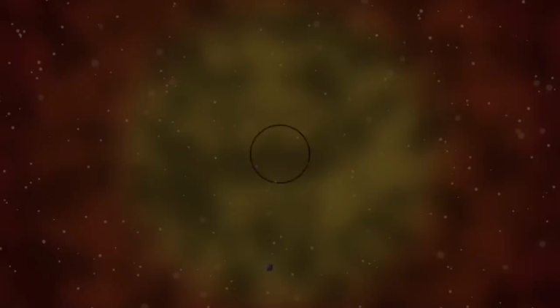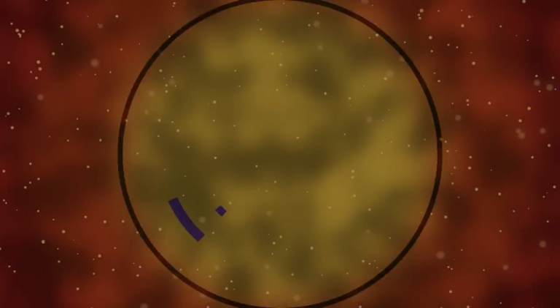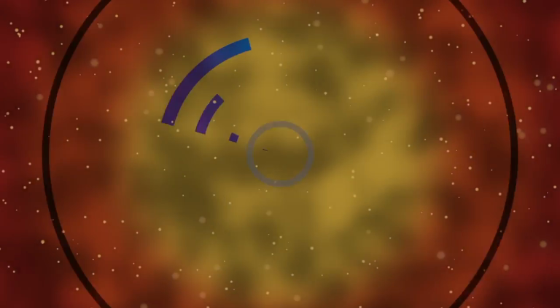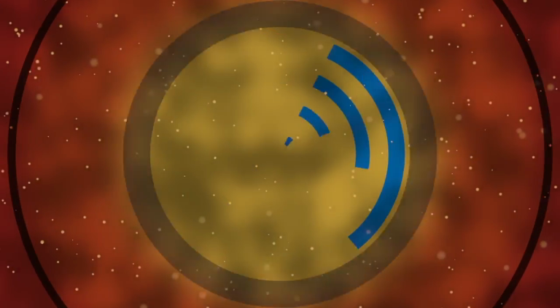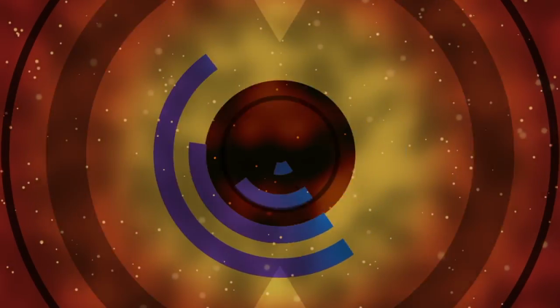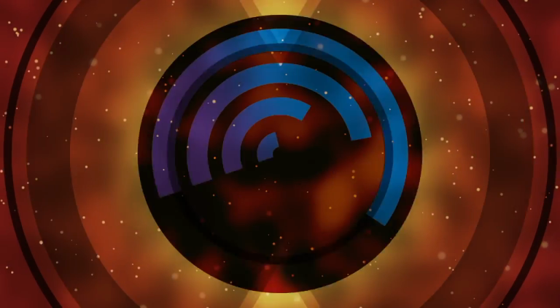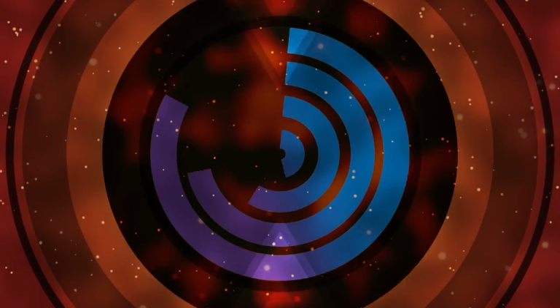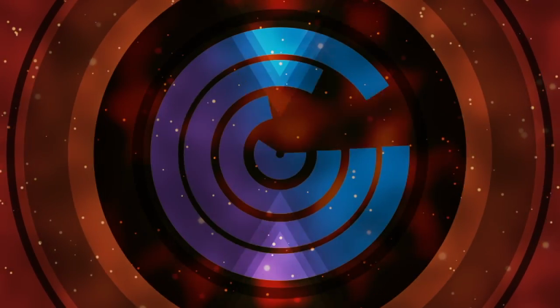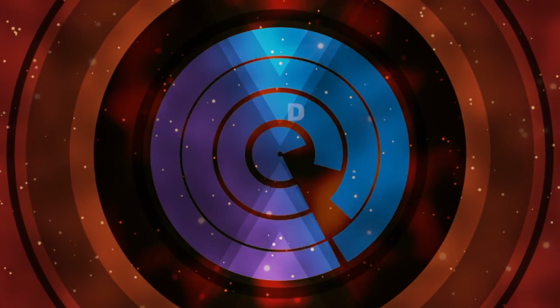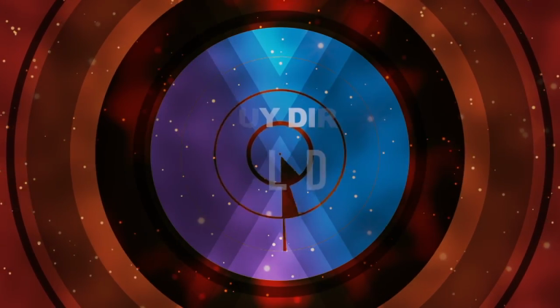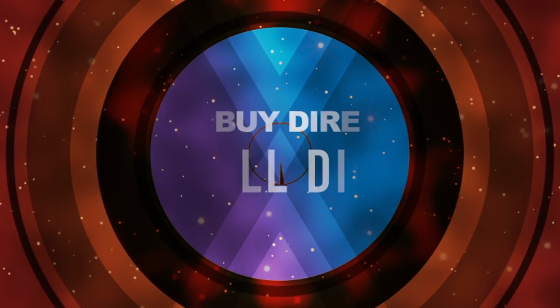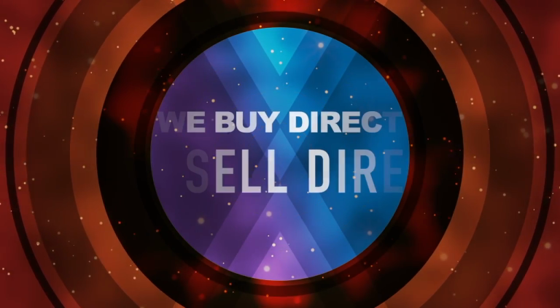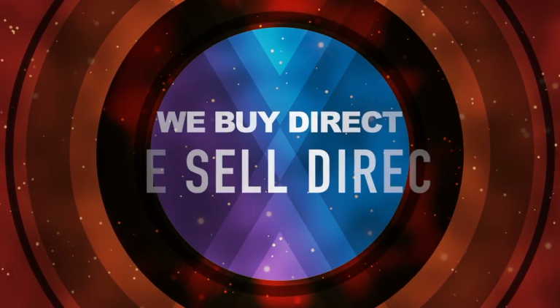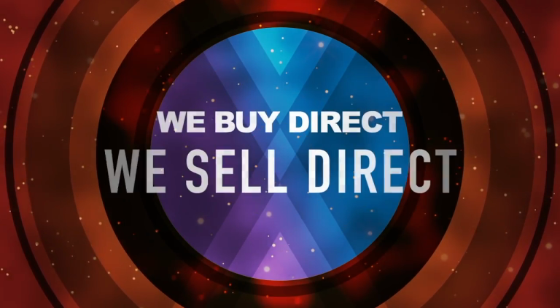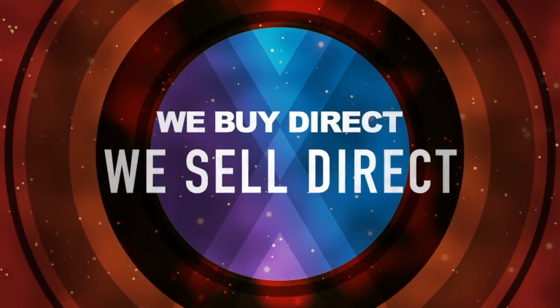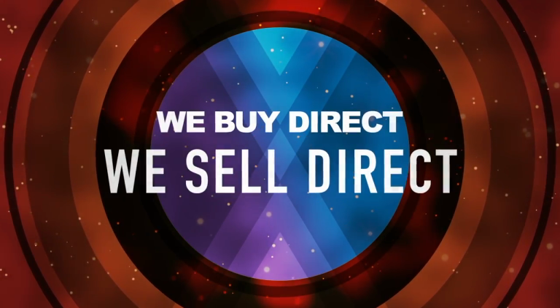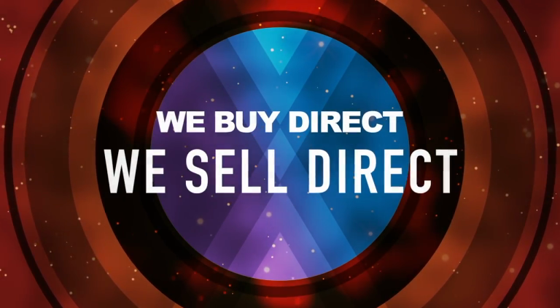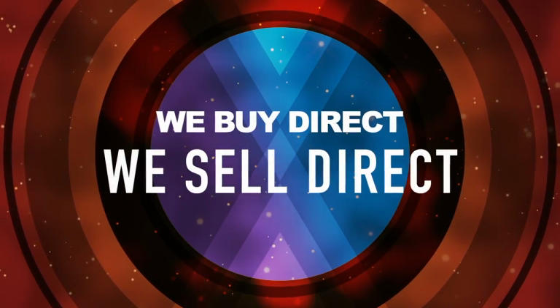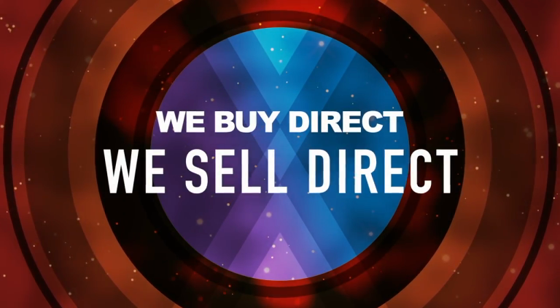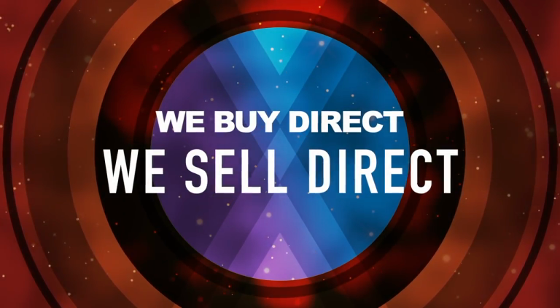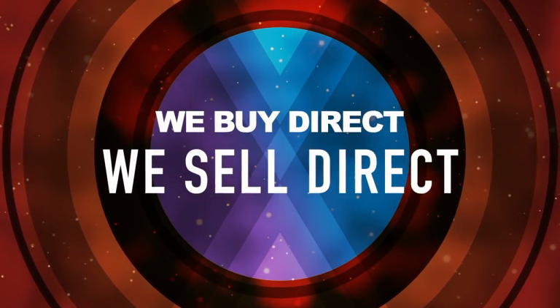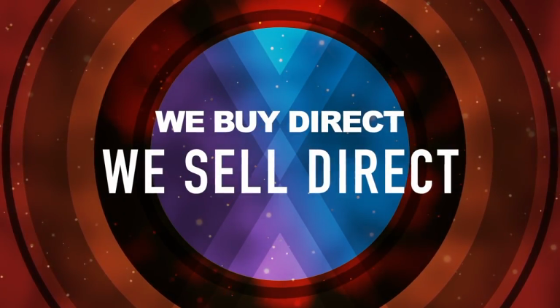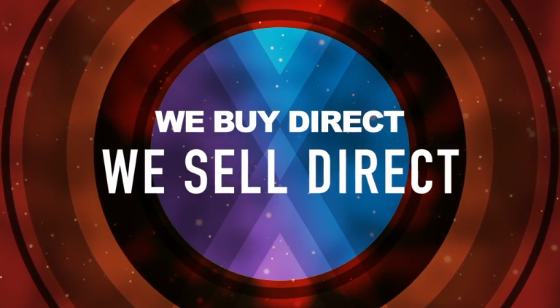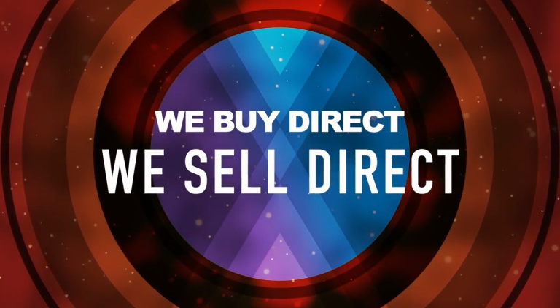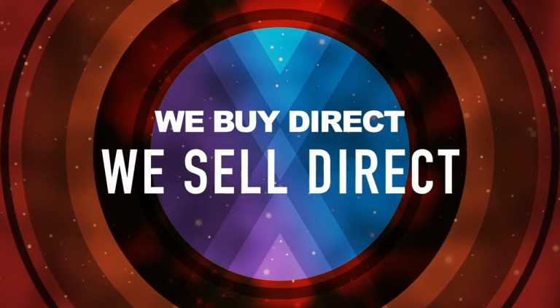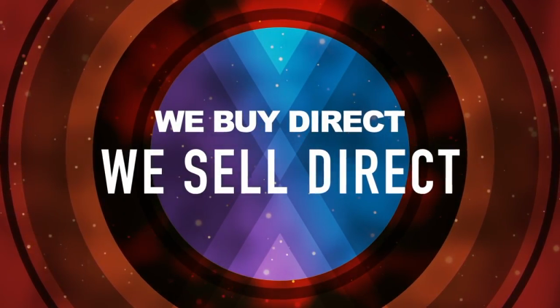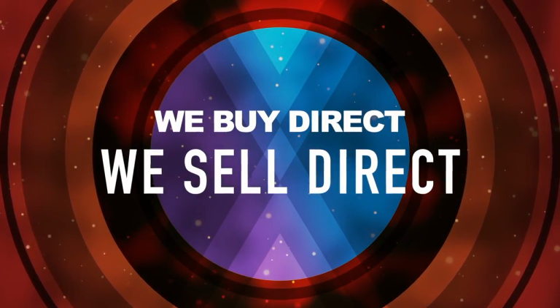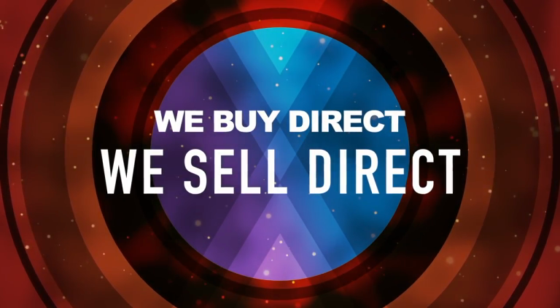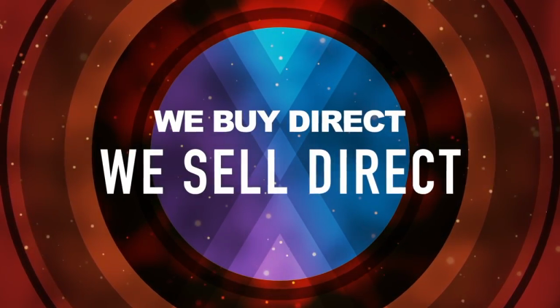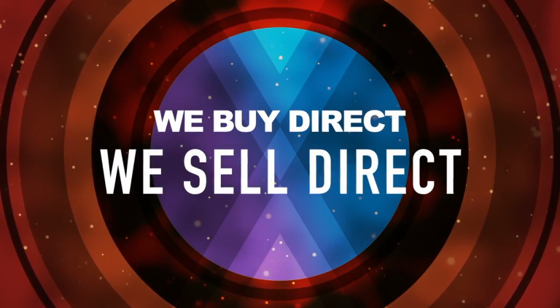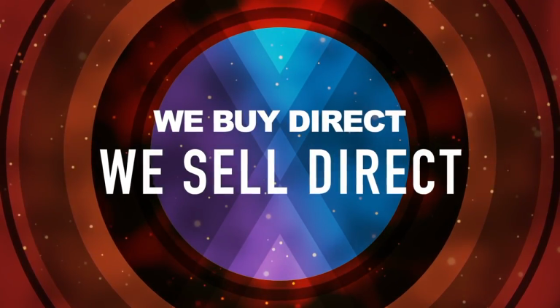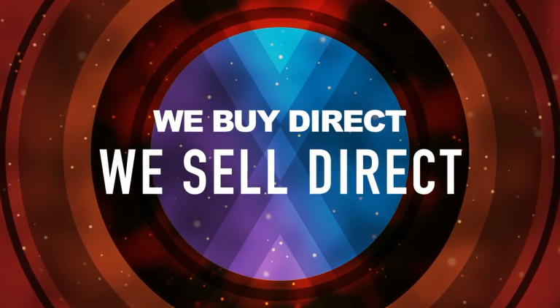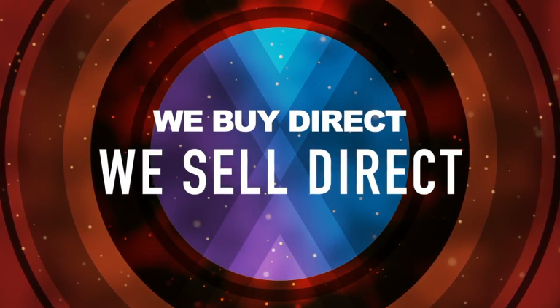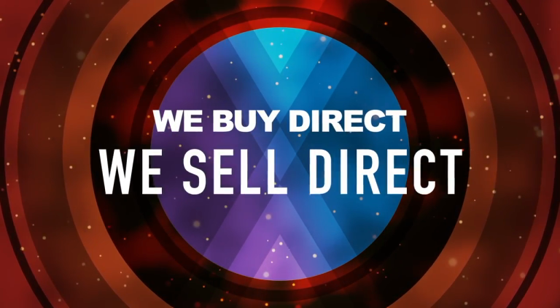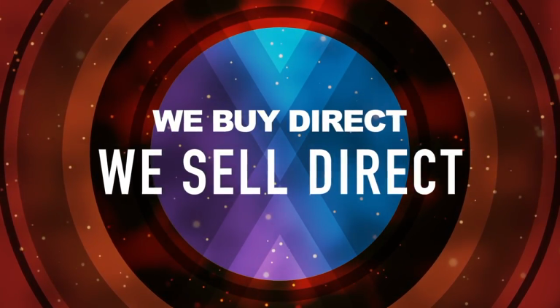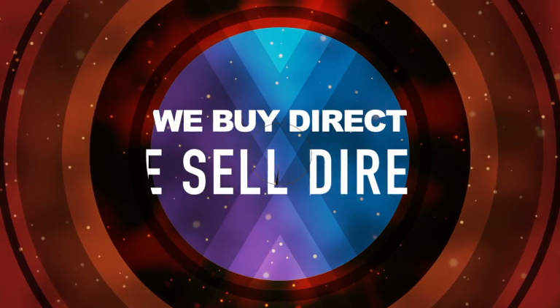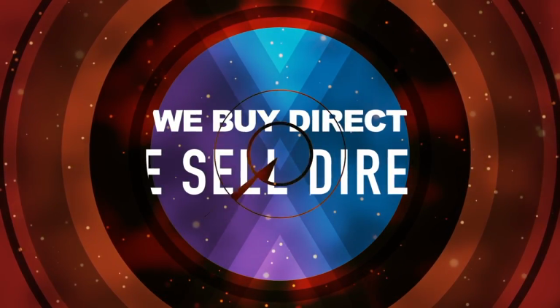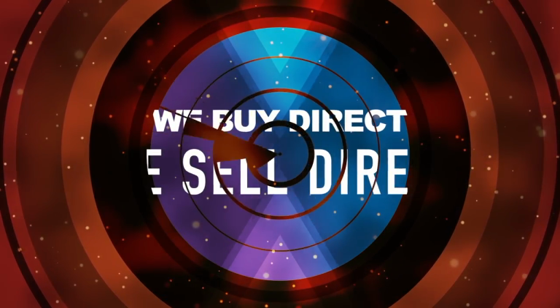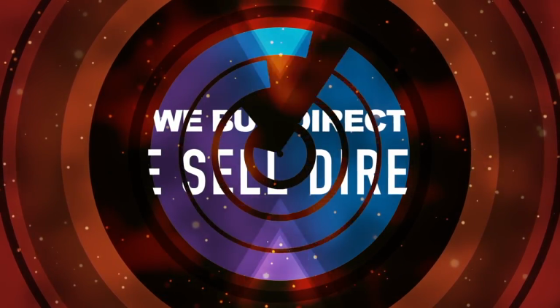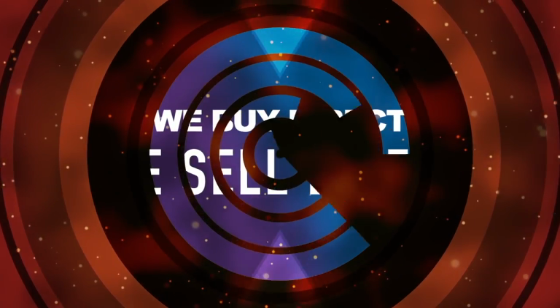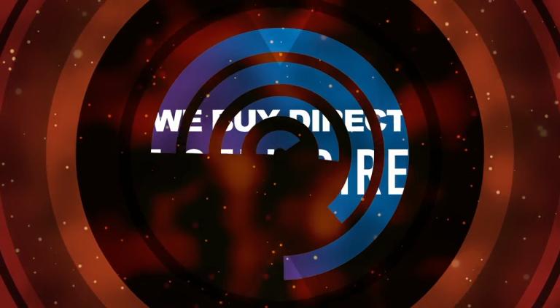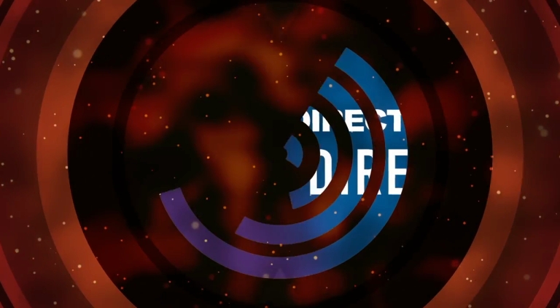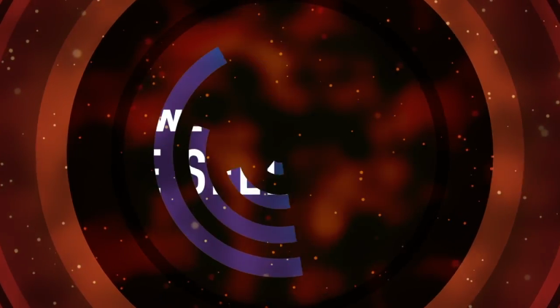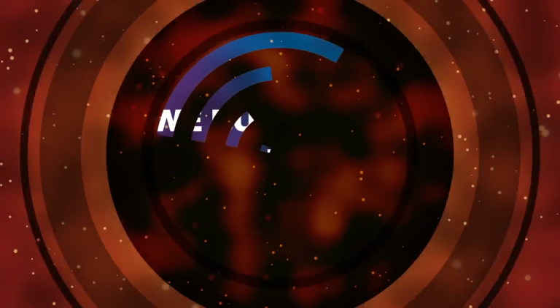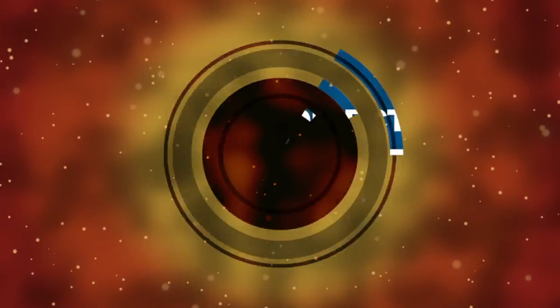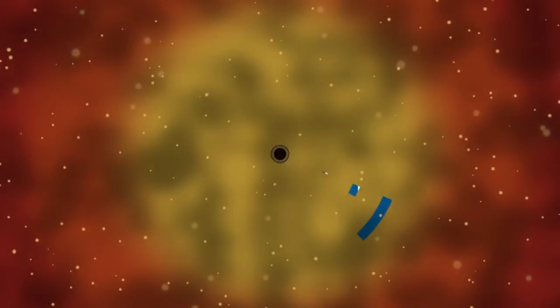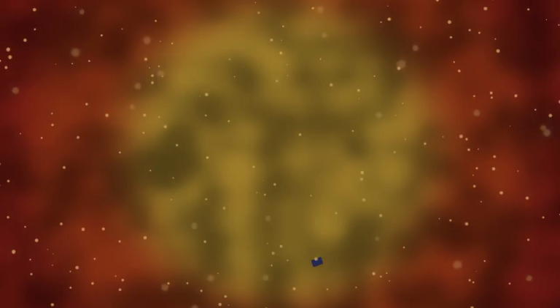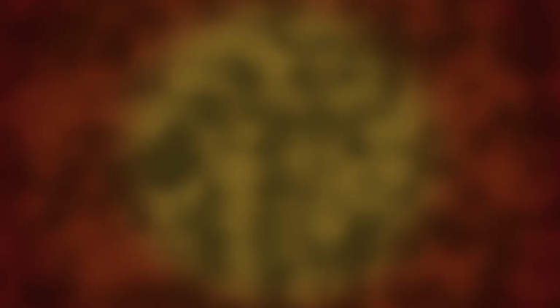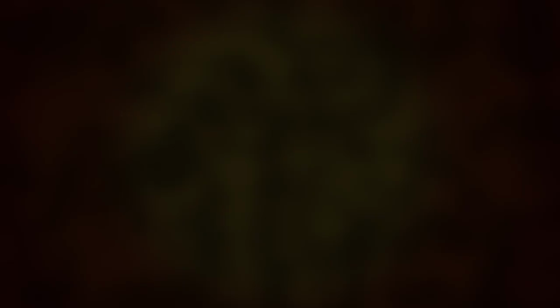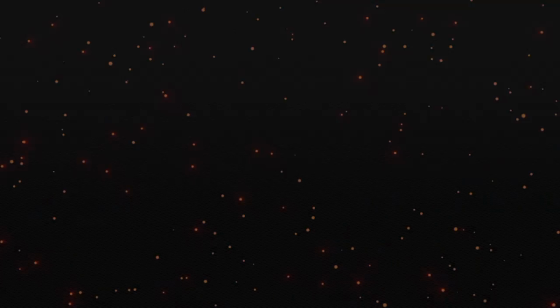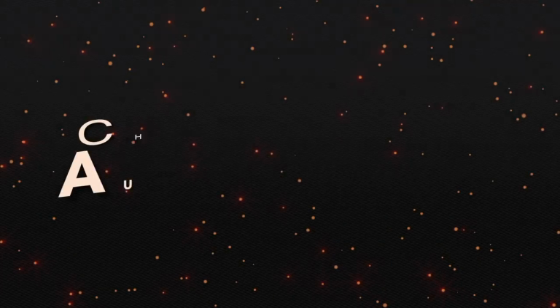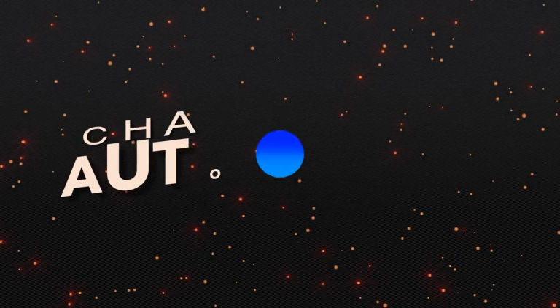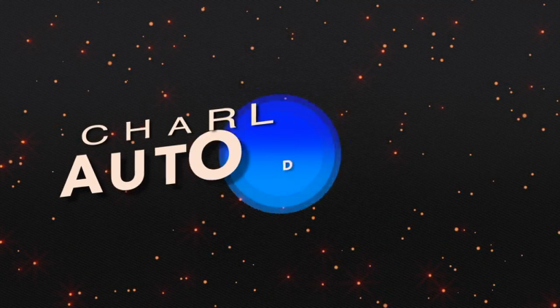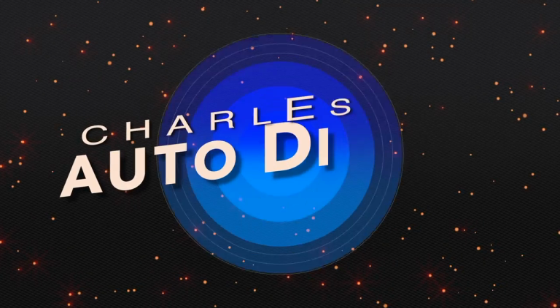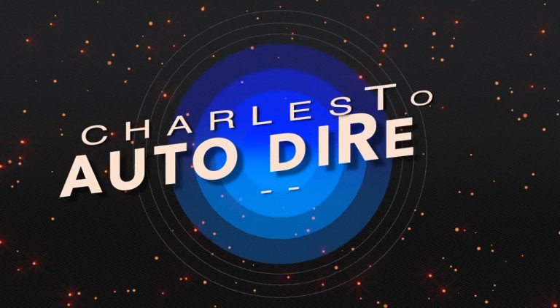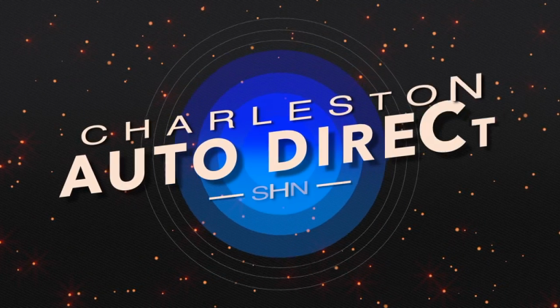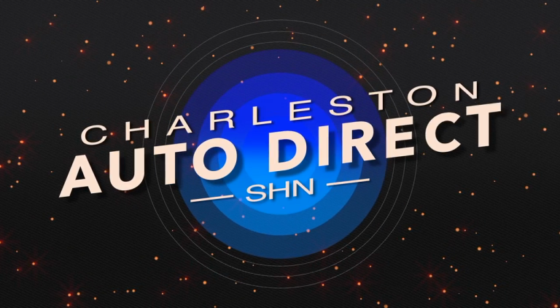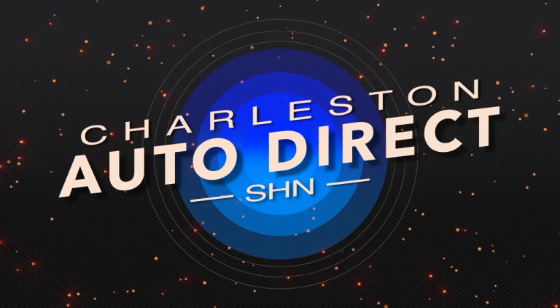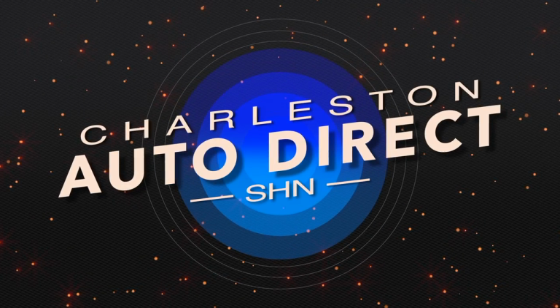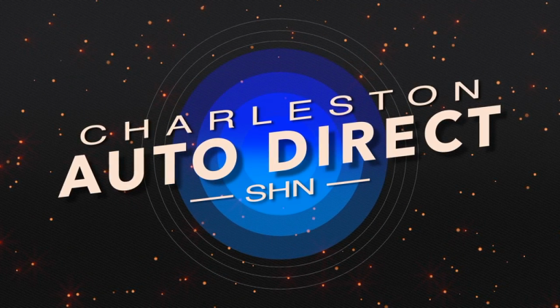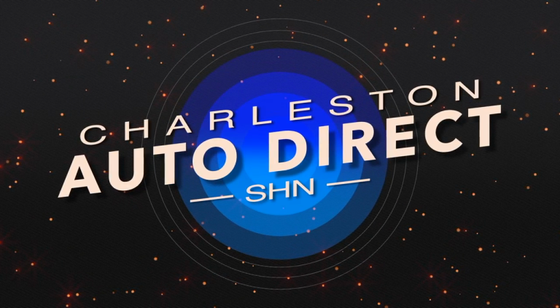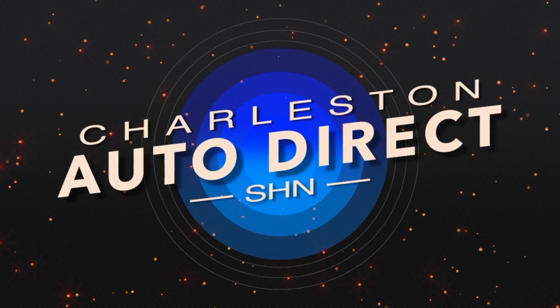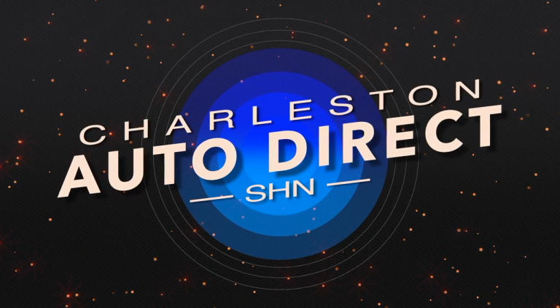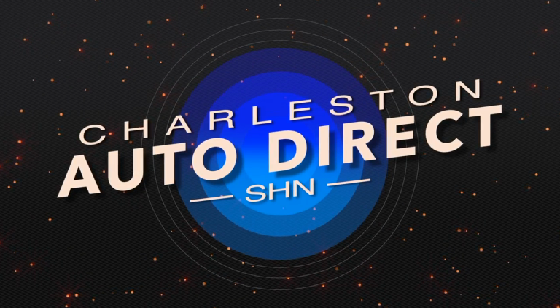We buy direct, and we sell direct, here at Charleston Auto Direct, yeah!